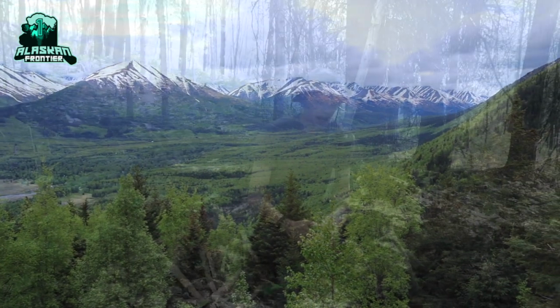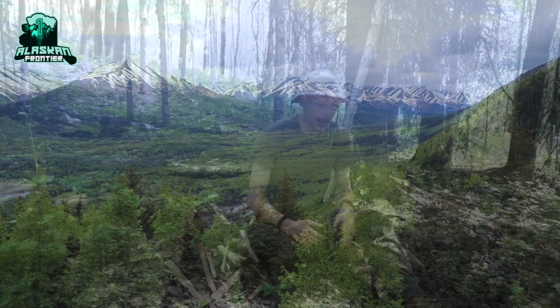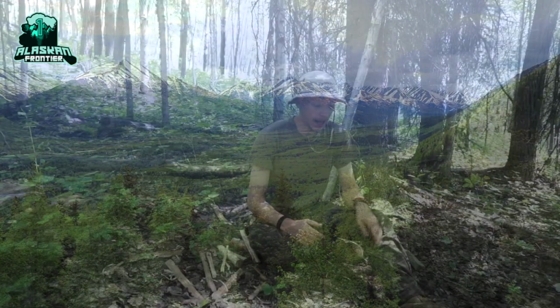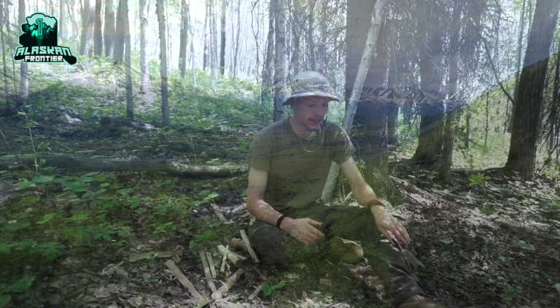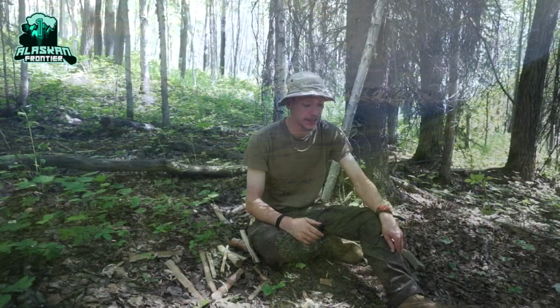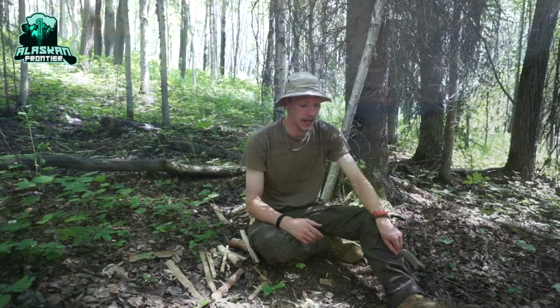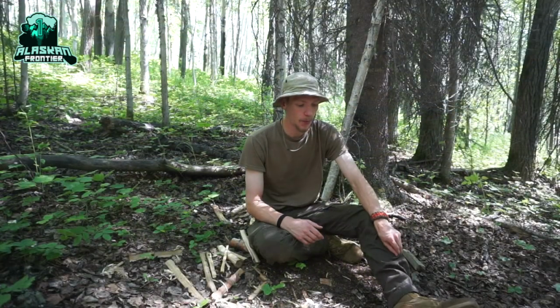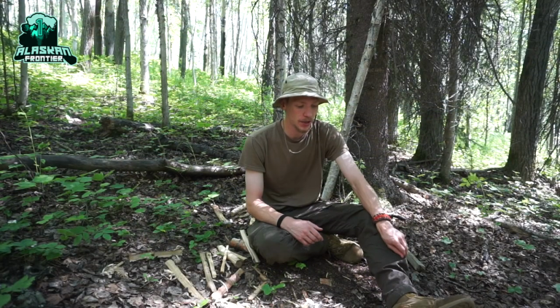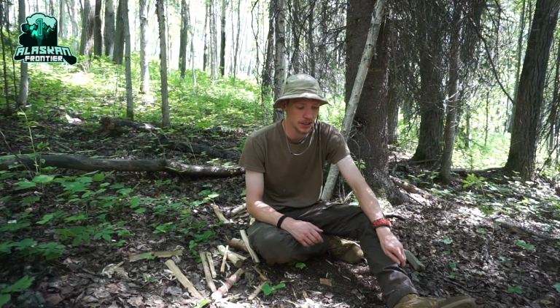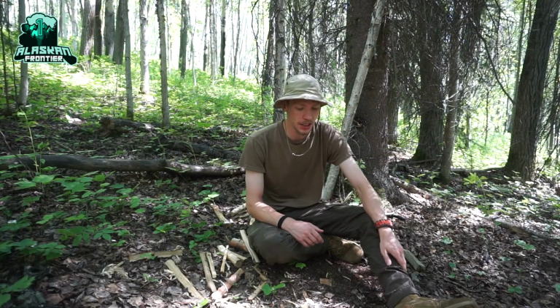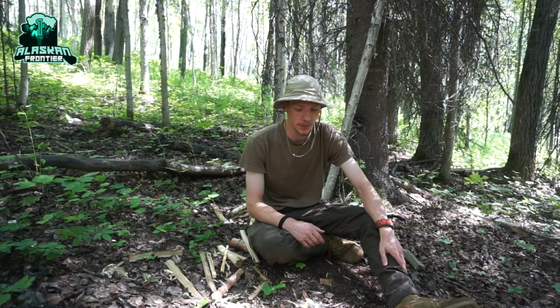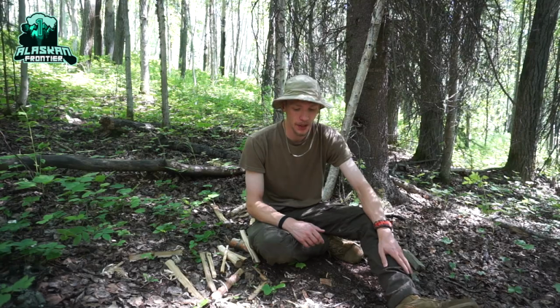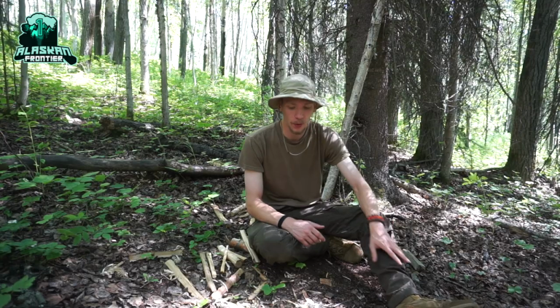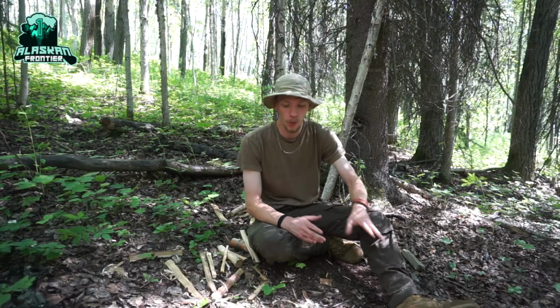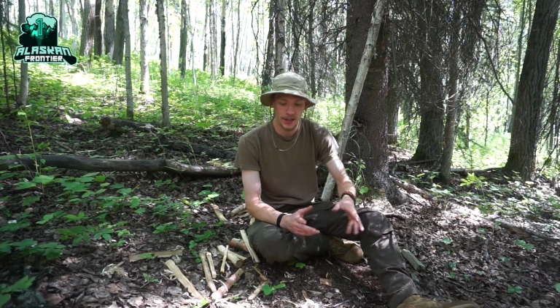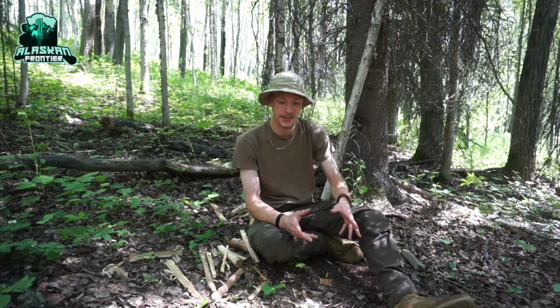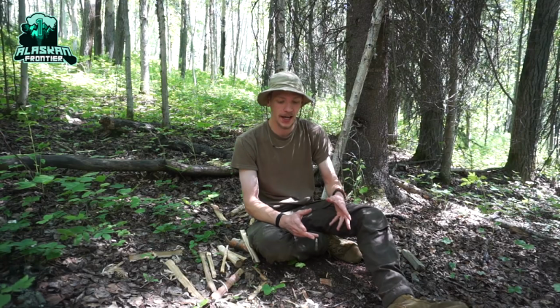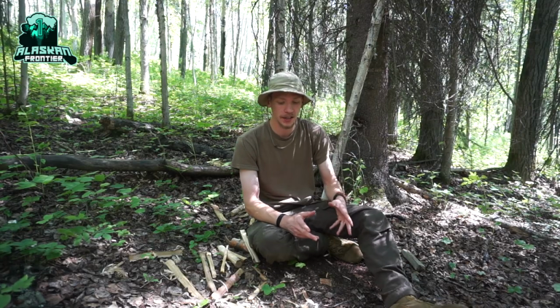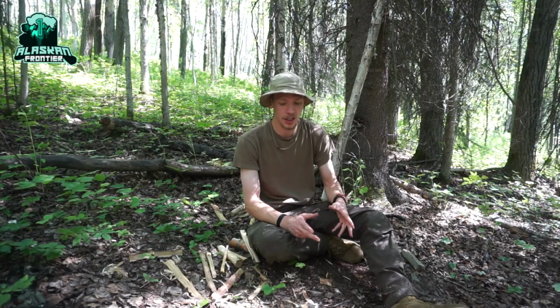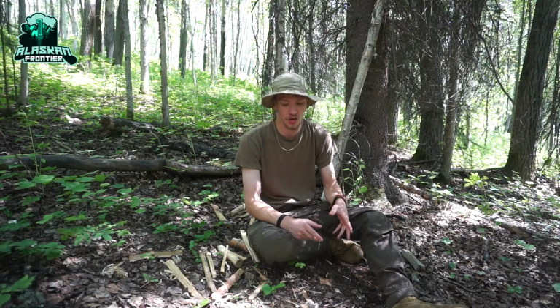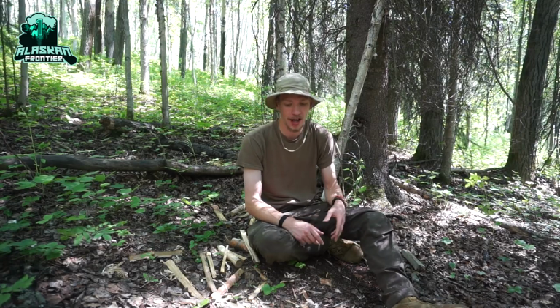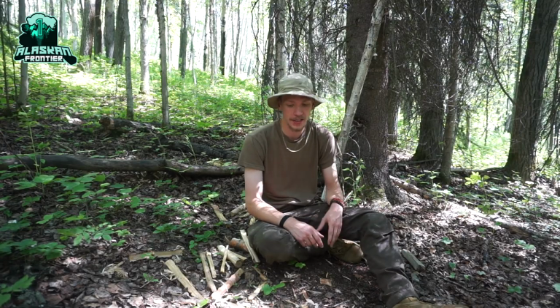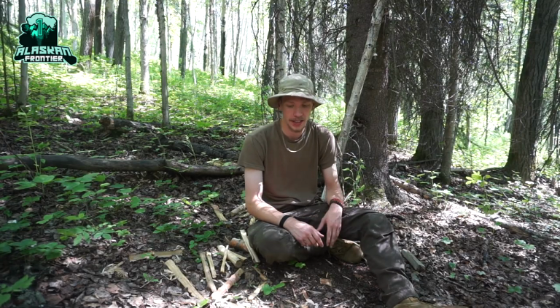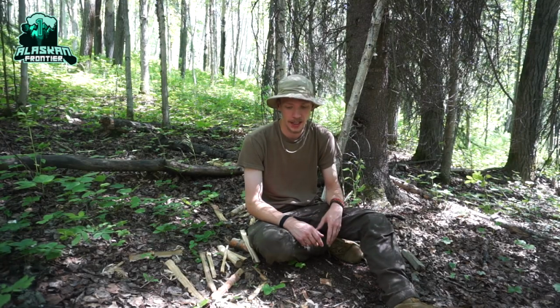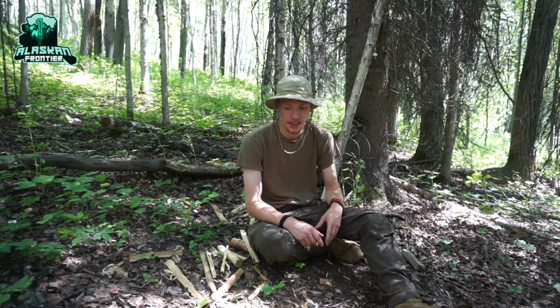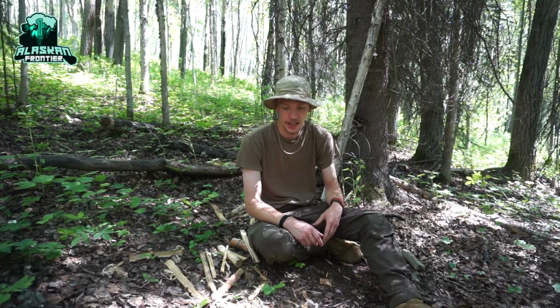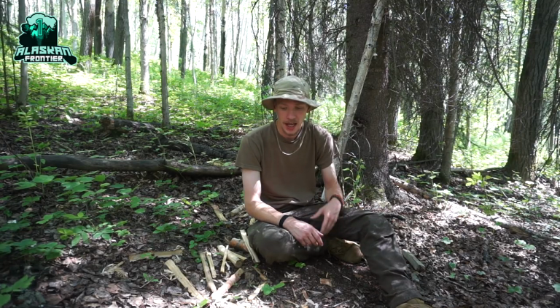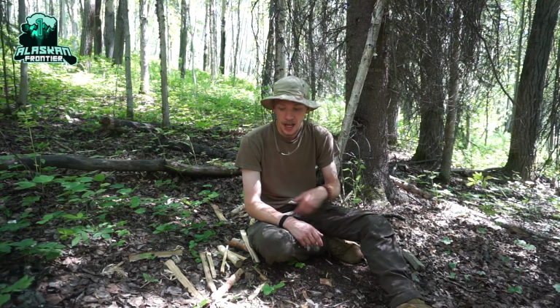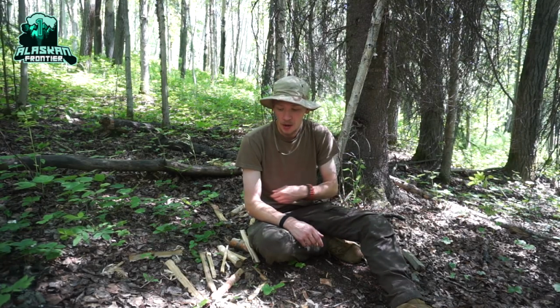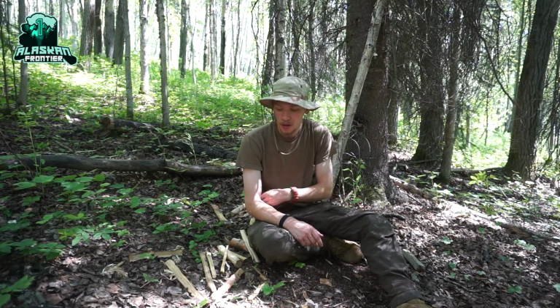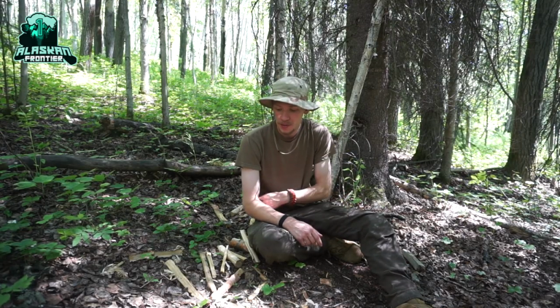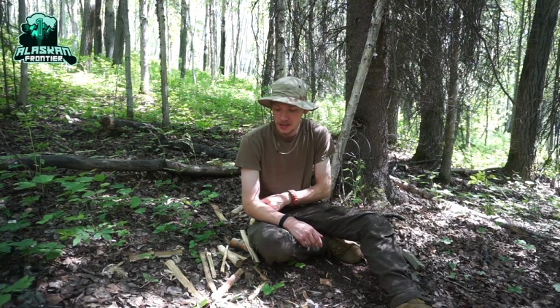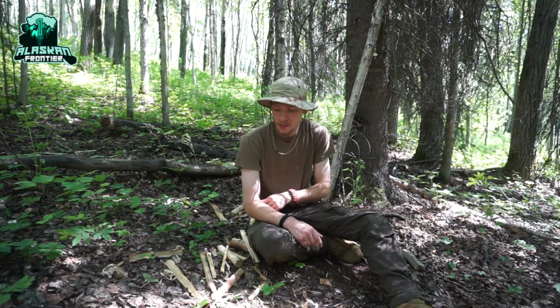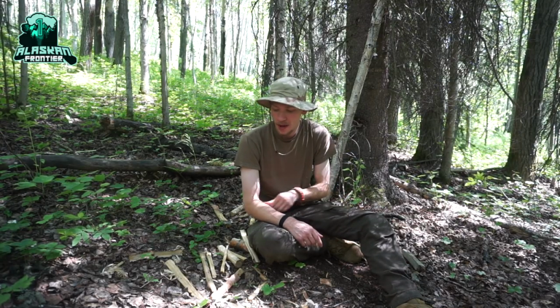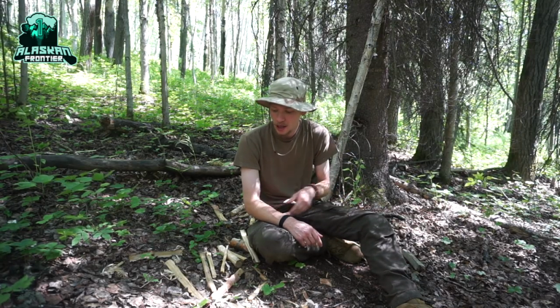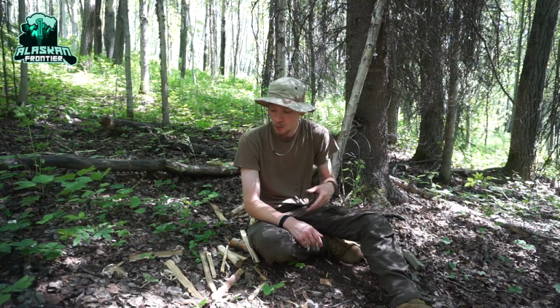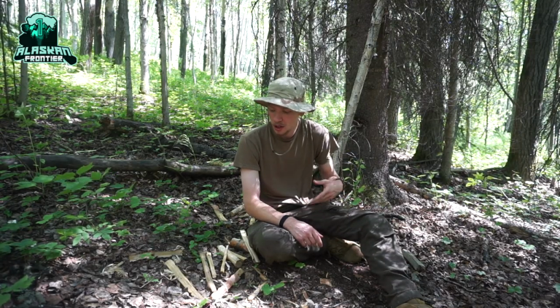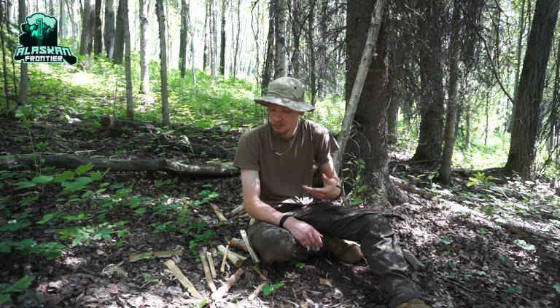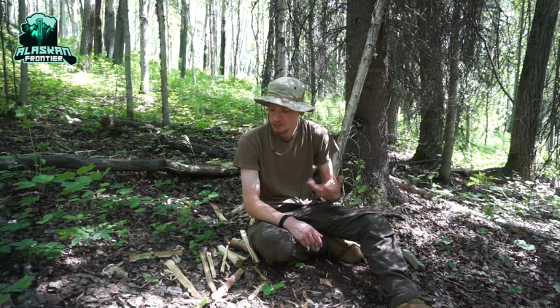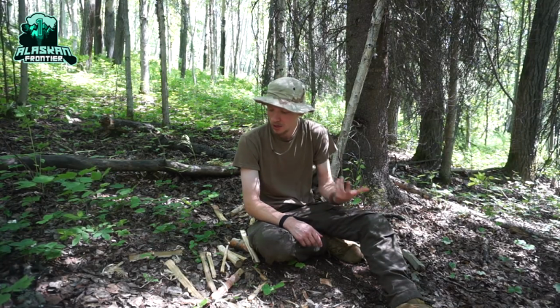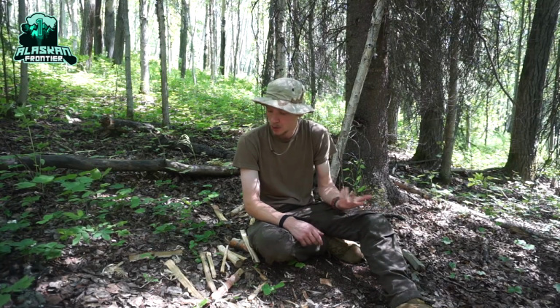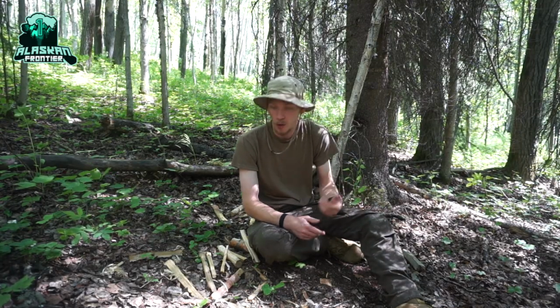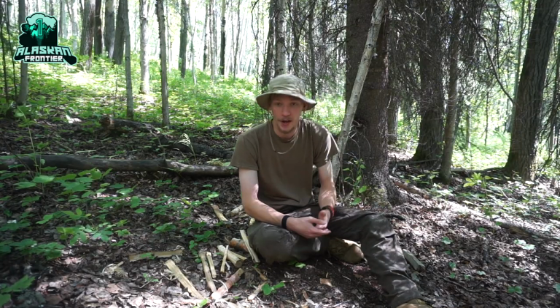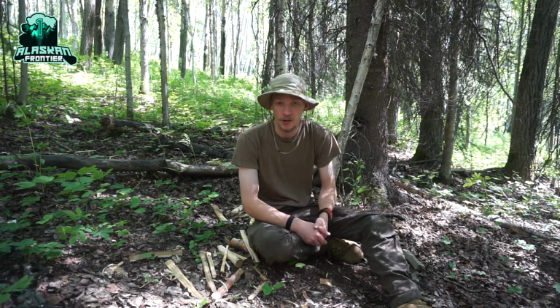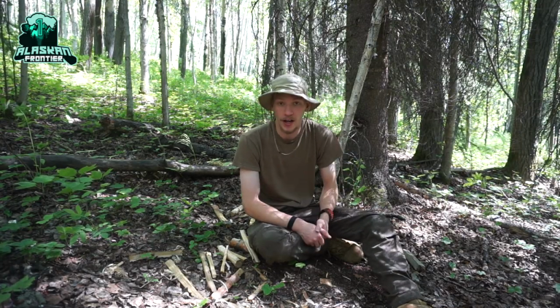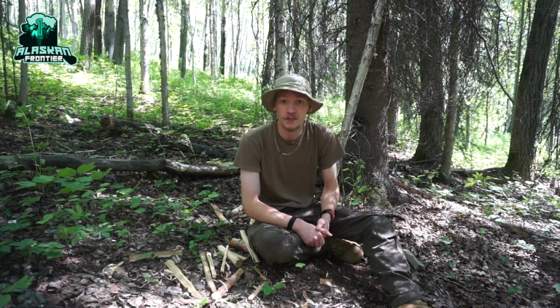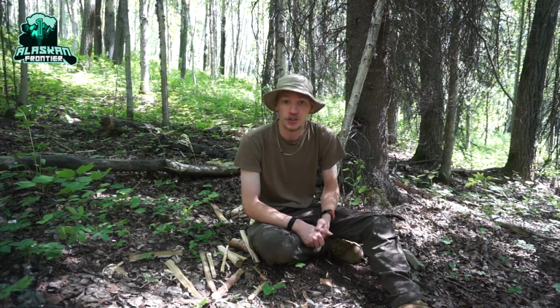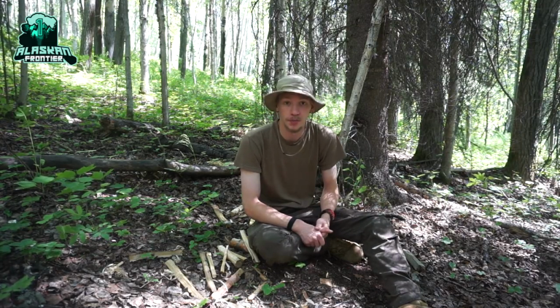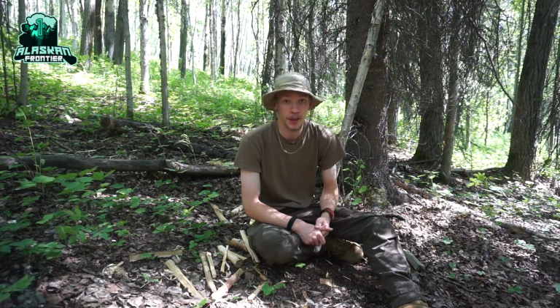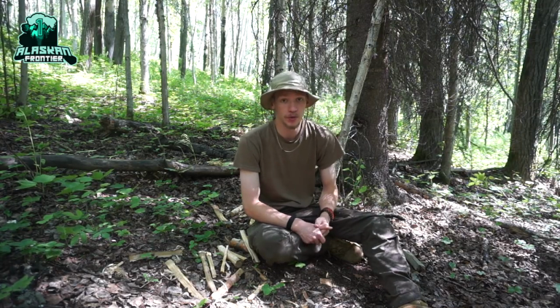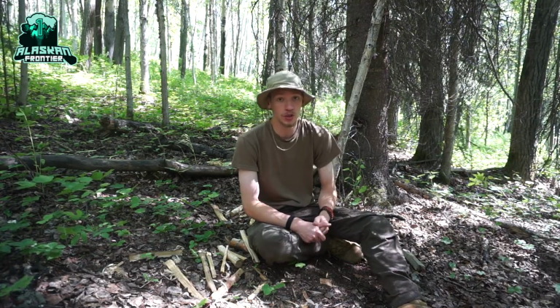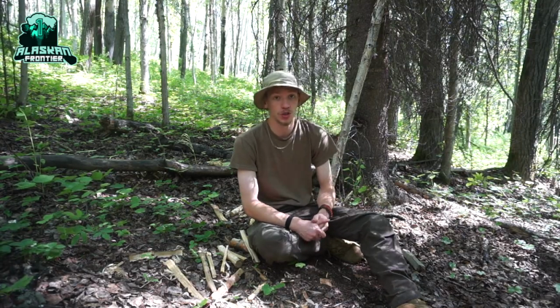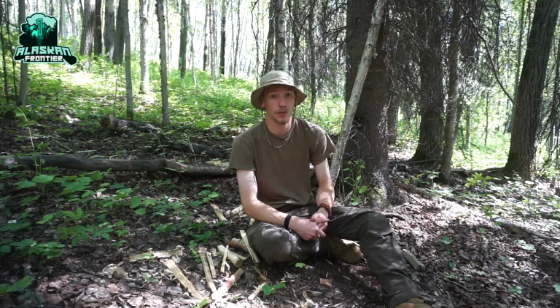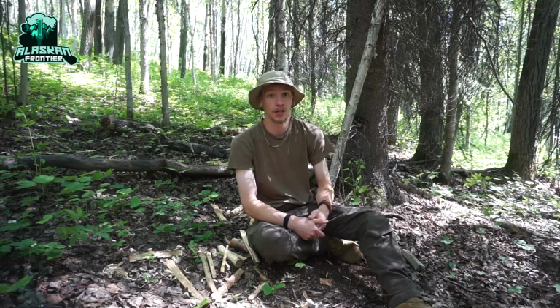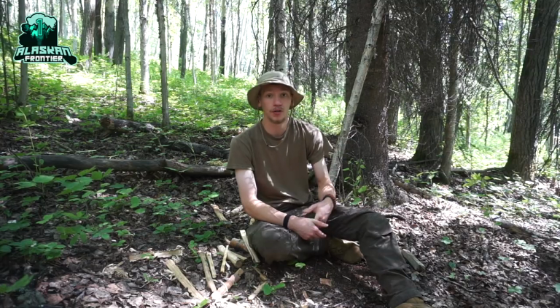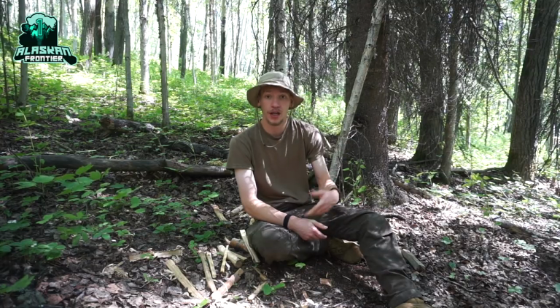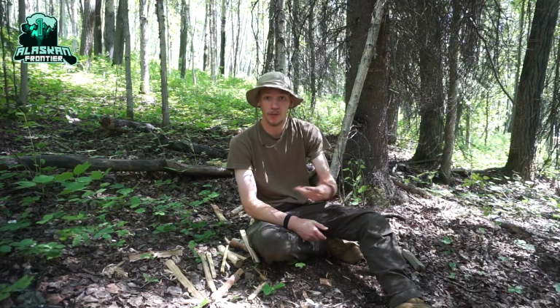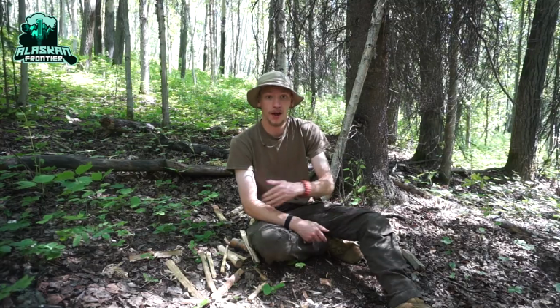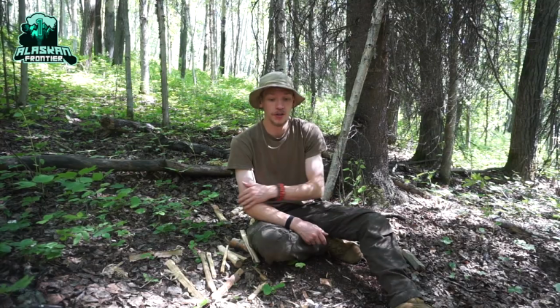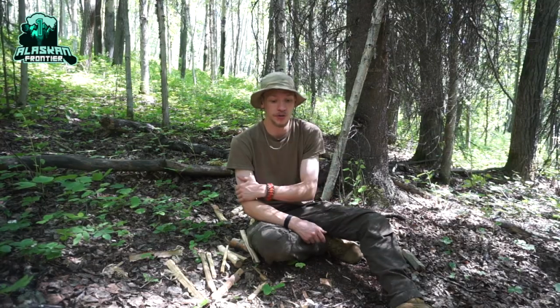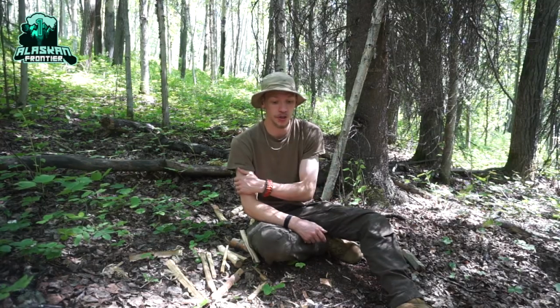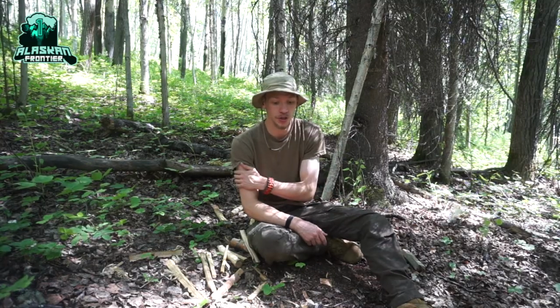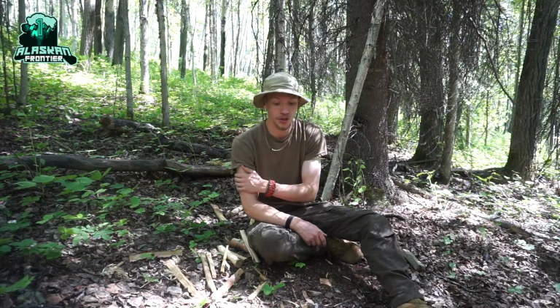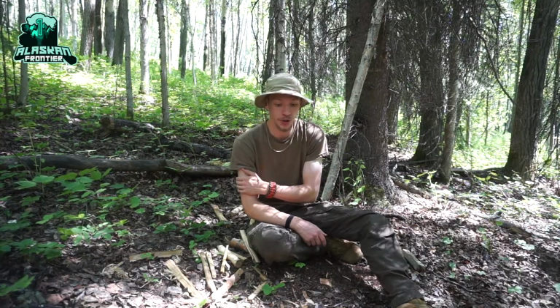Today I wanted to explain what exactly the Tri-Stick is, and what it means to make one, and why your knife should be able to do it, and why you should too.